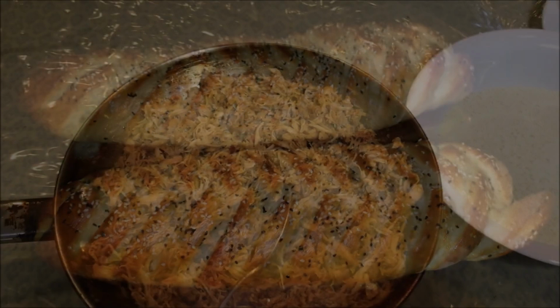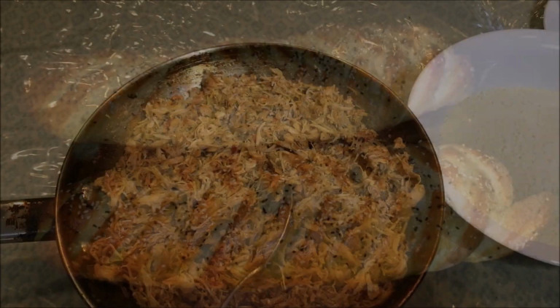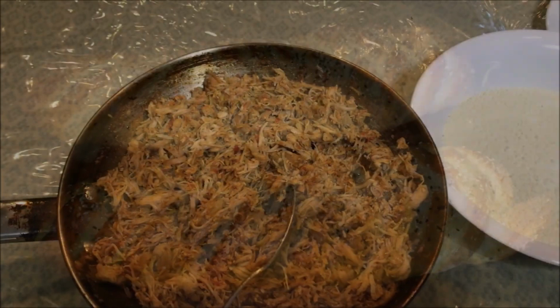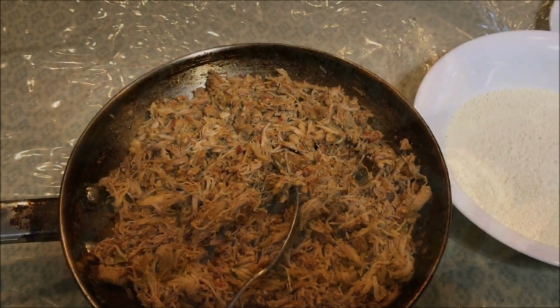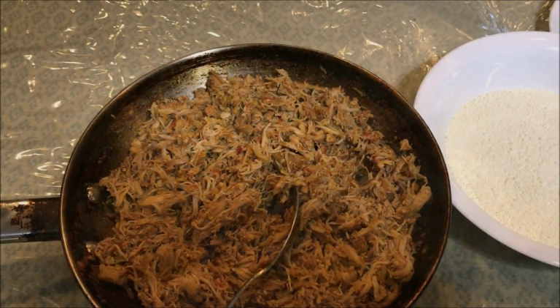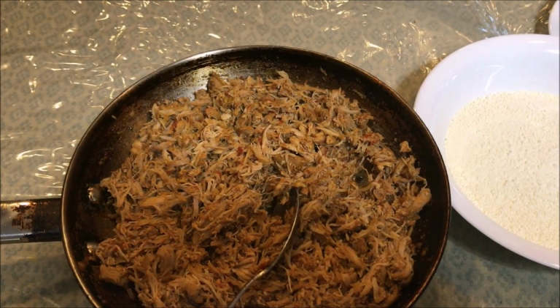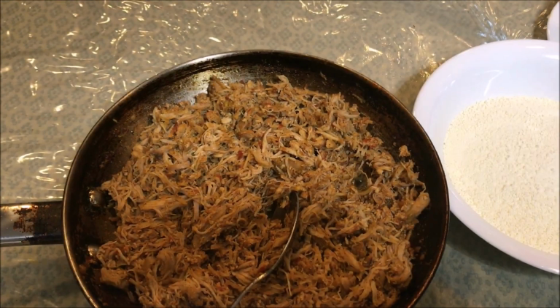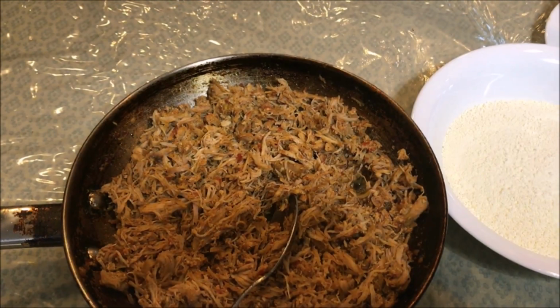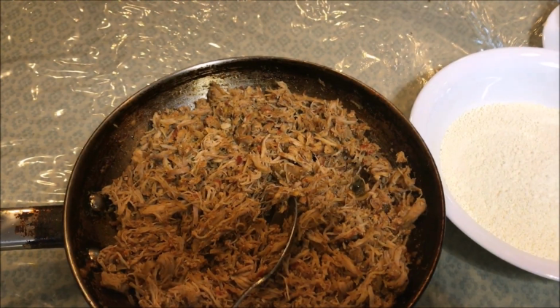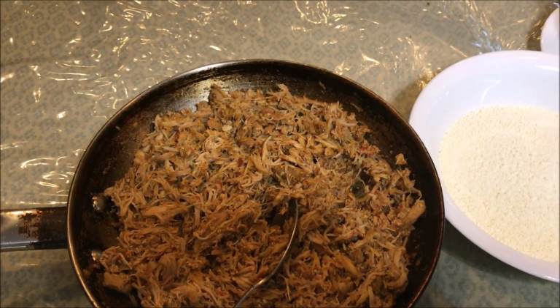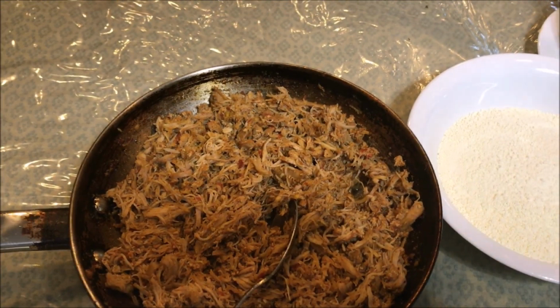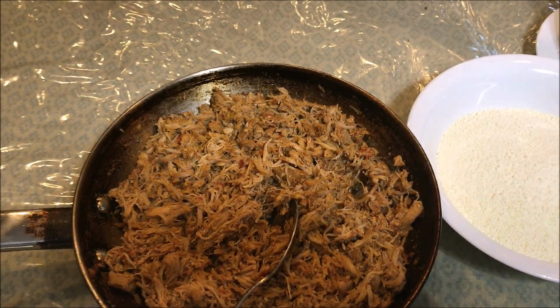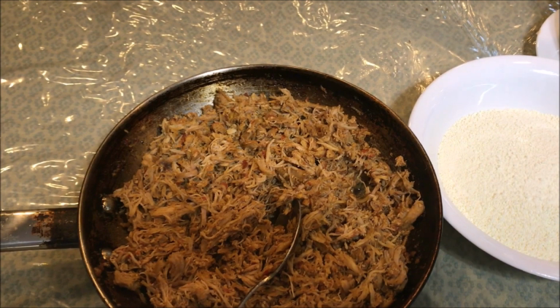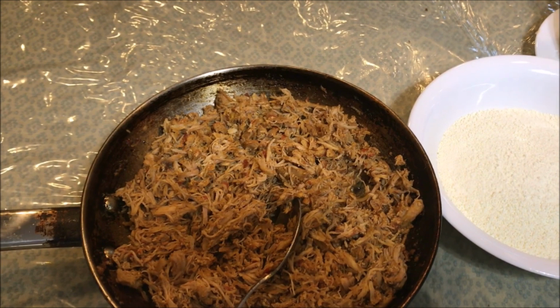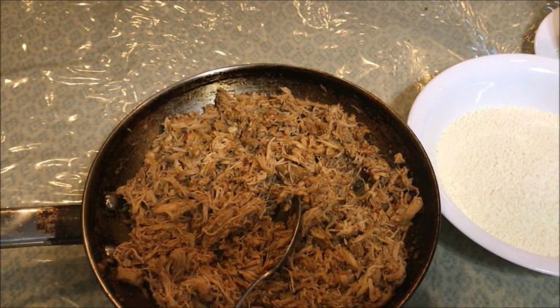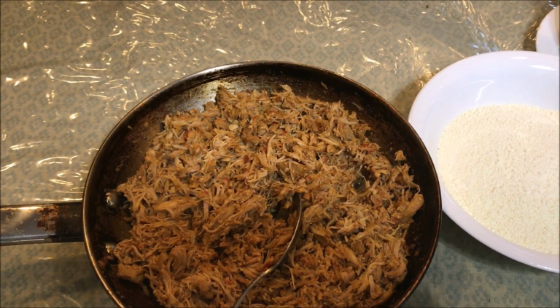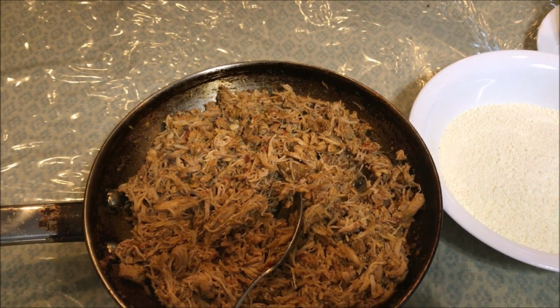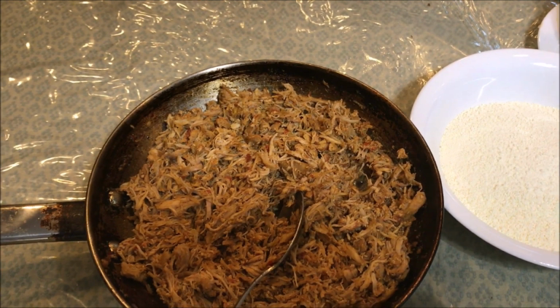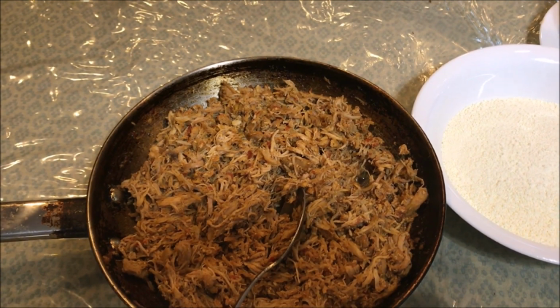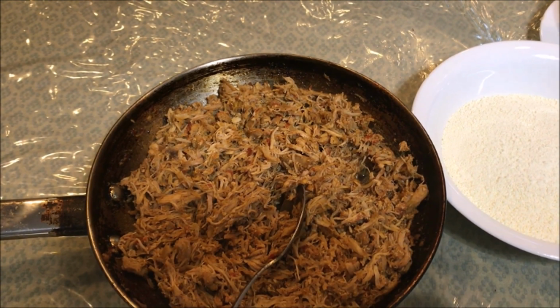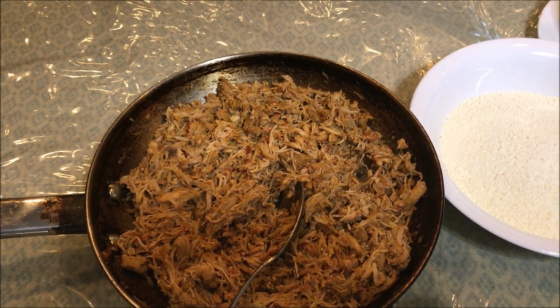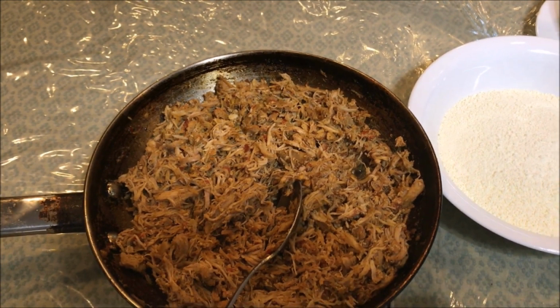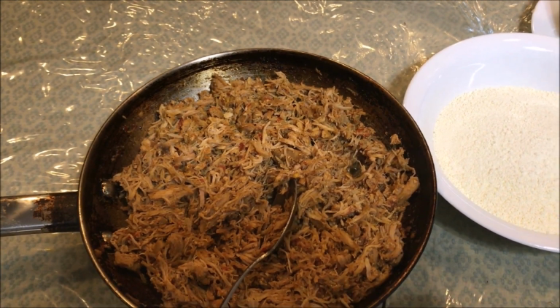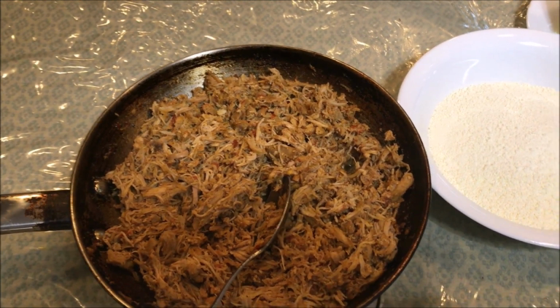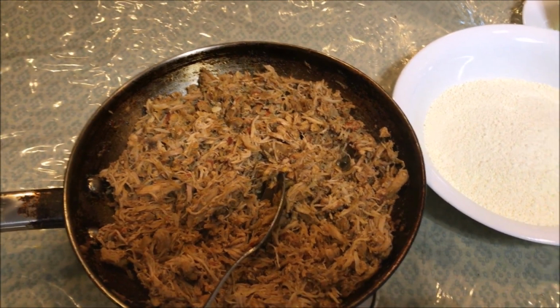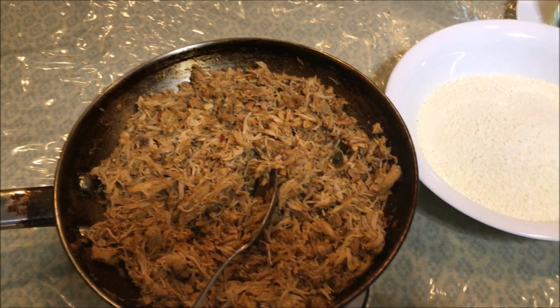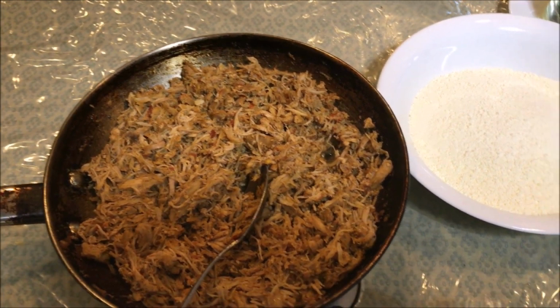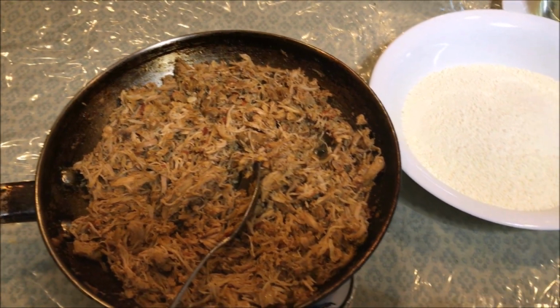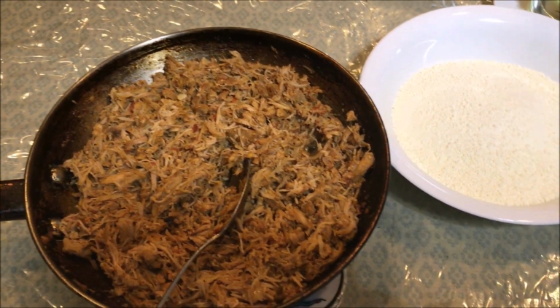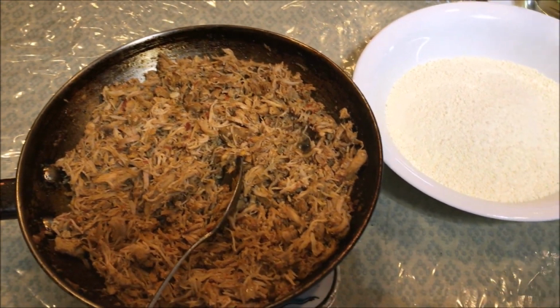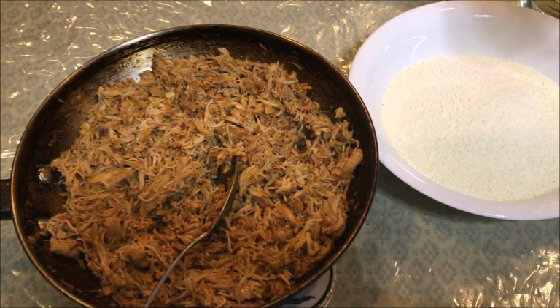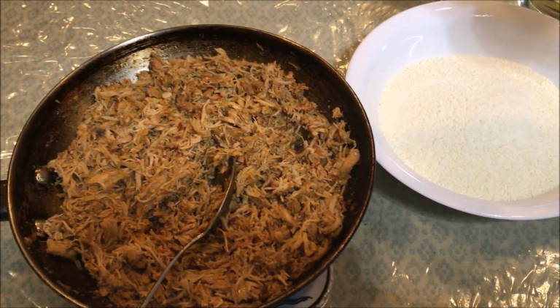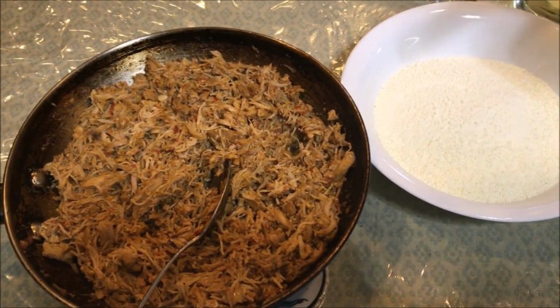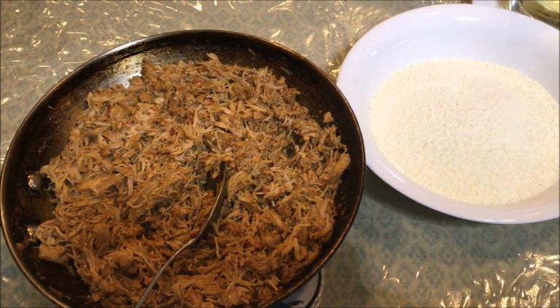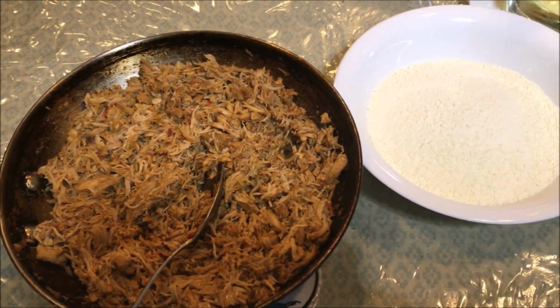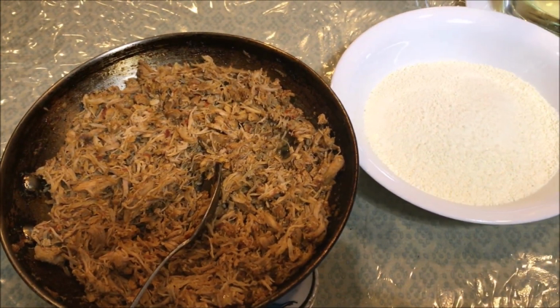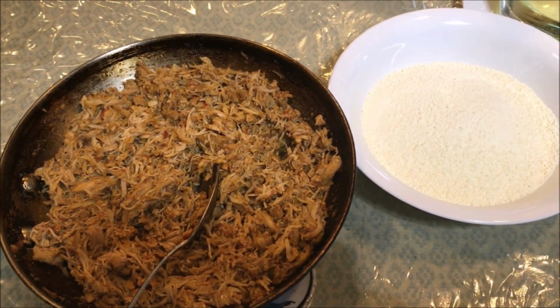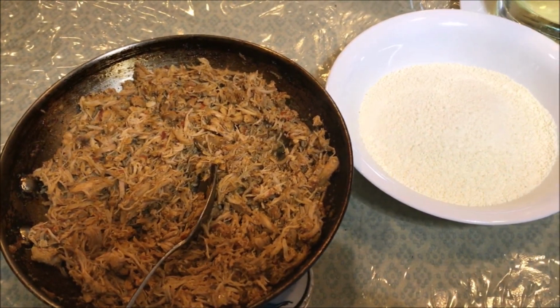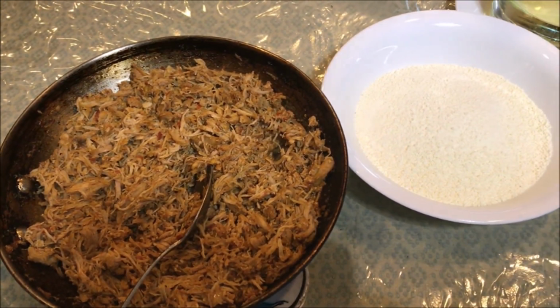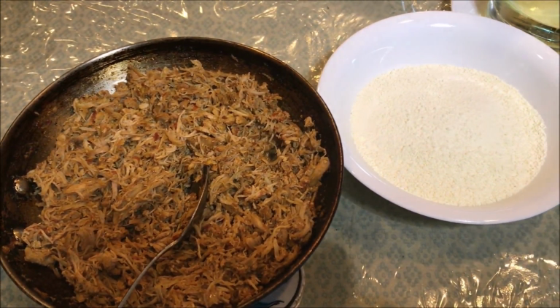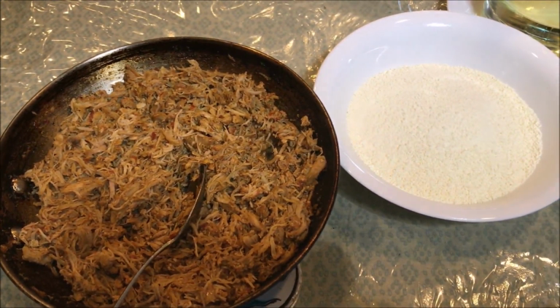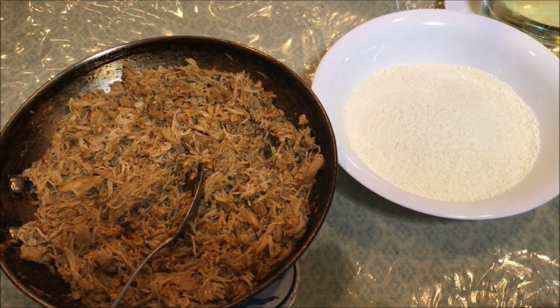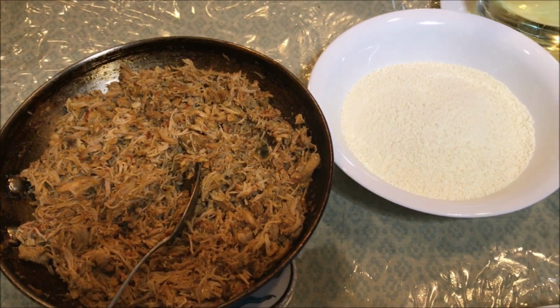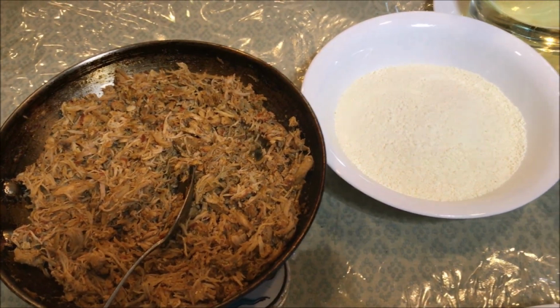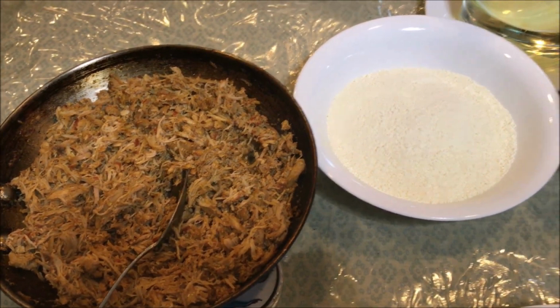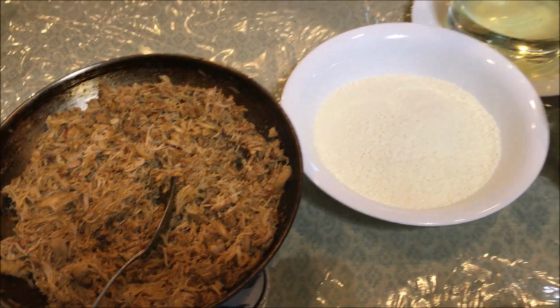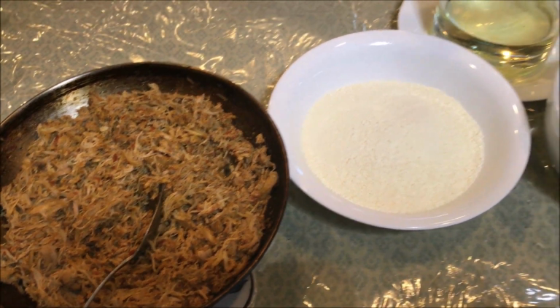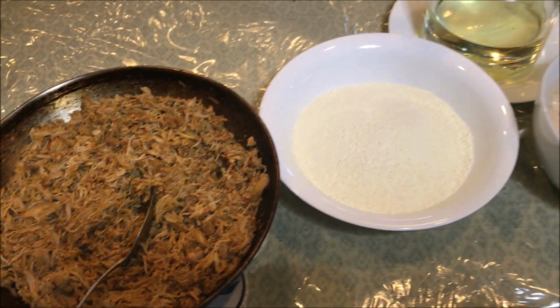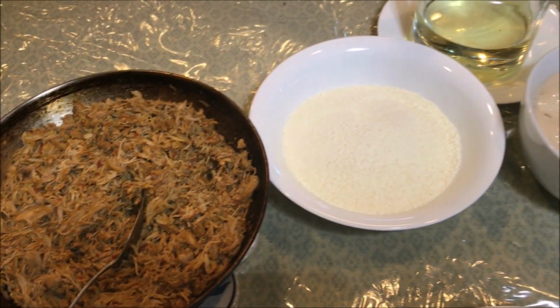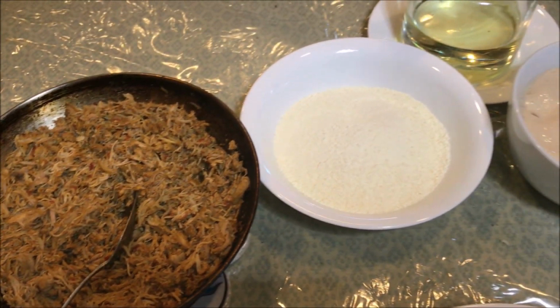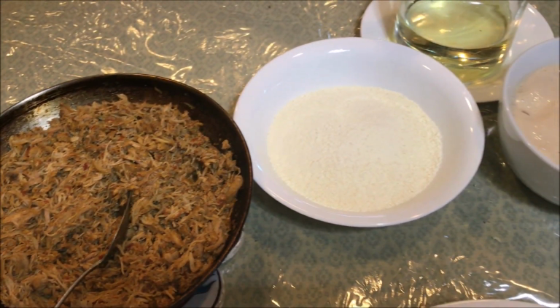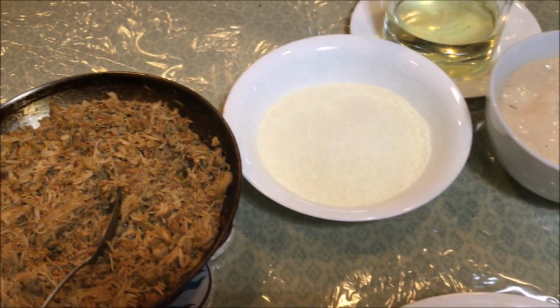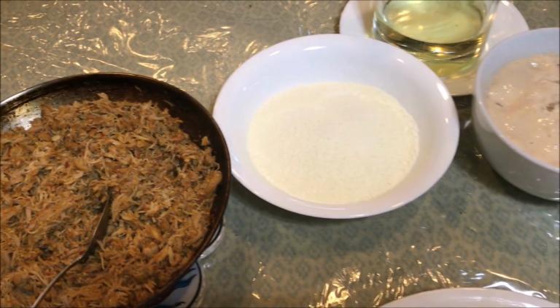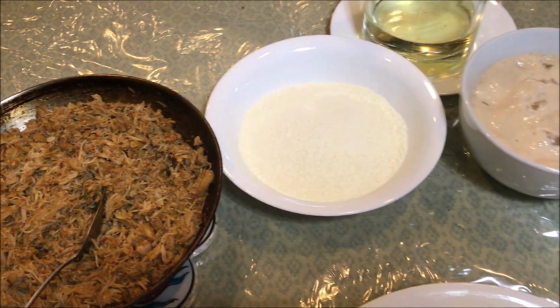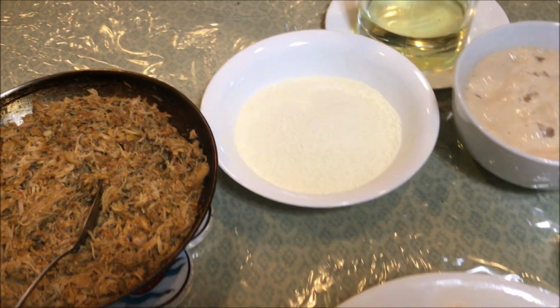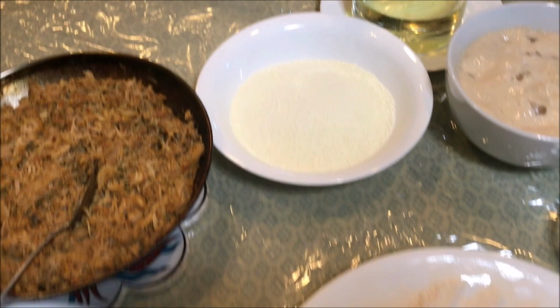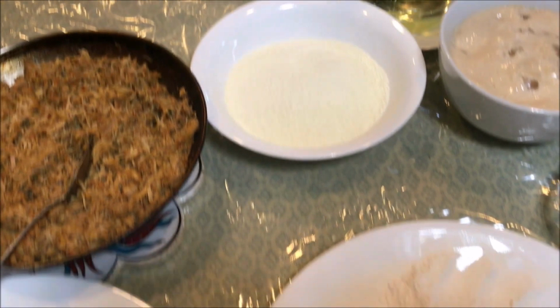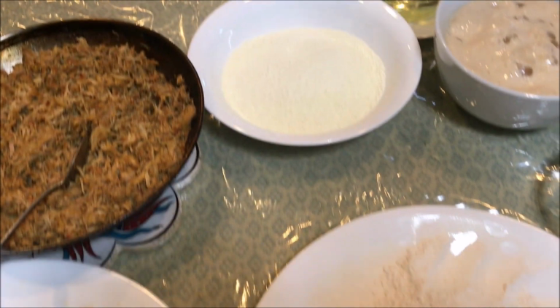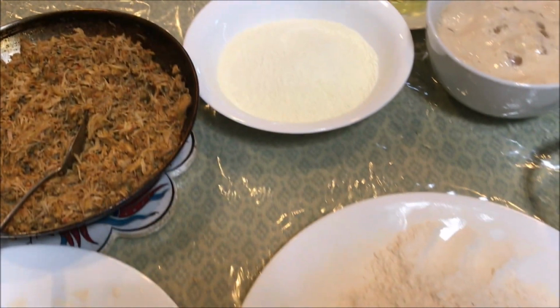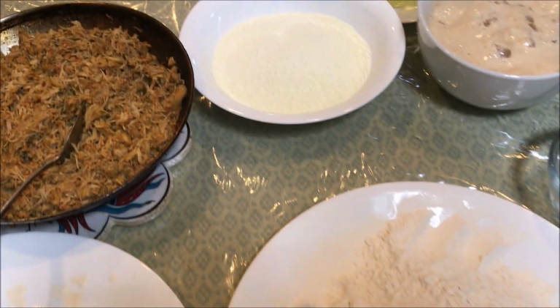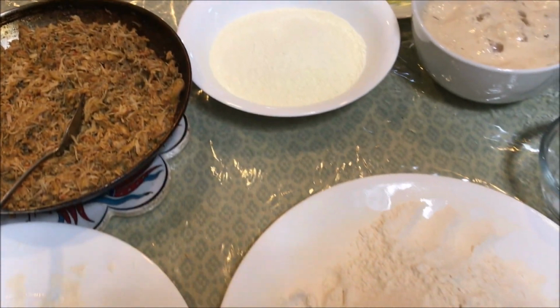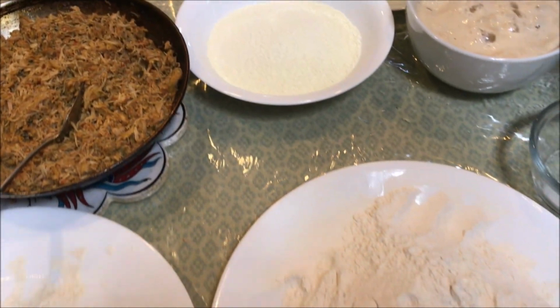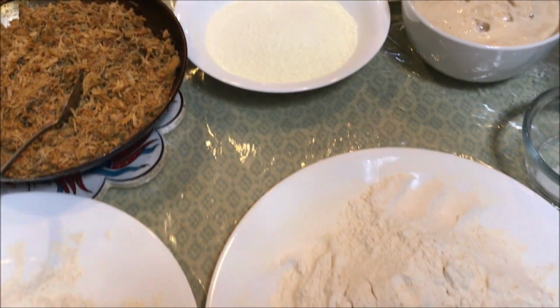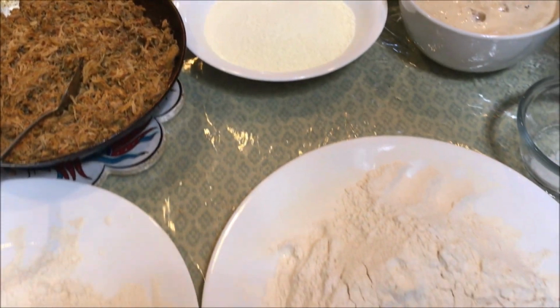Welcome to the Easy and Yummy Cooking Channel. Today we will make chicken bread. This is a very easy recipe, so let's get started.